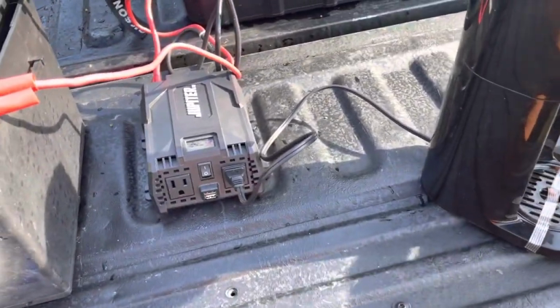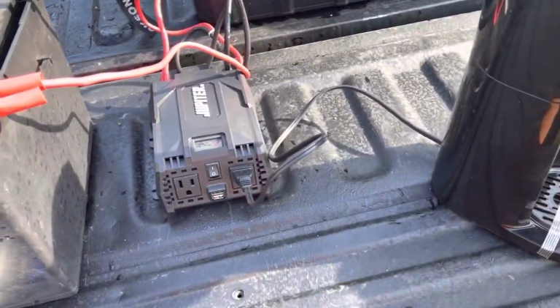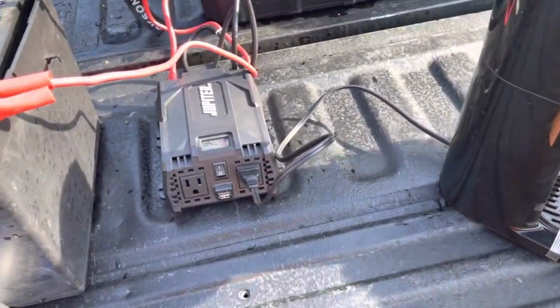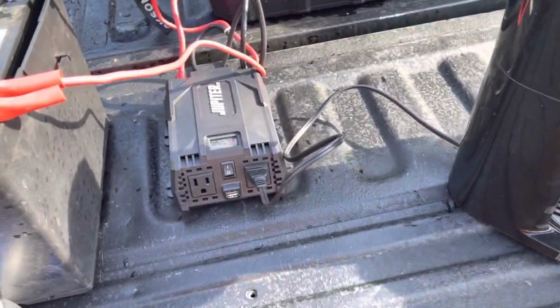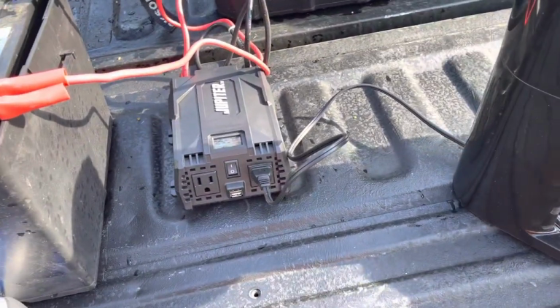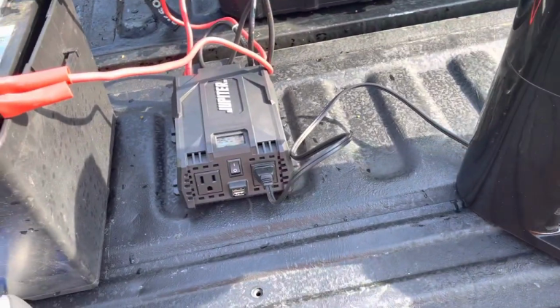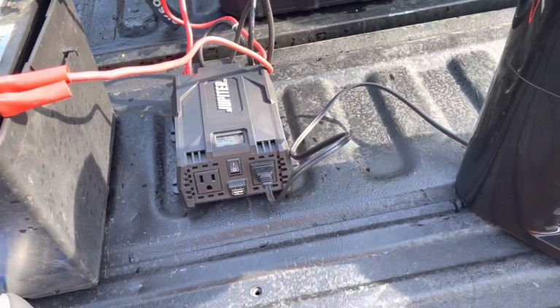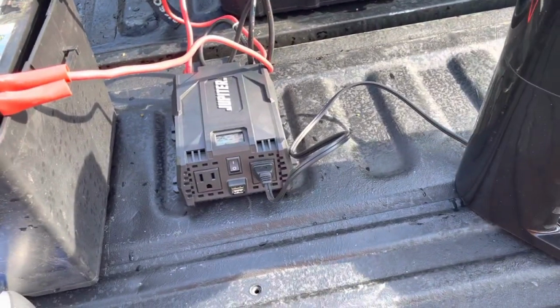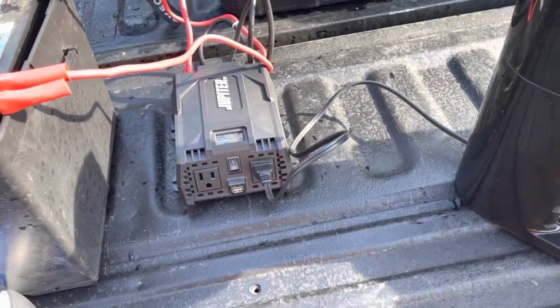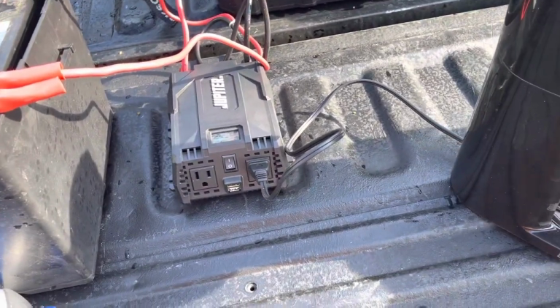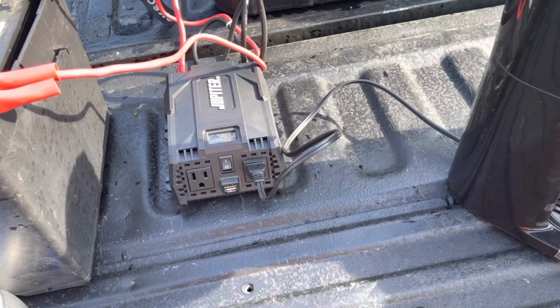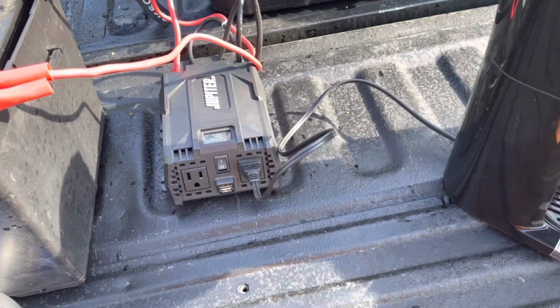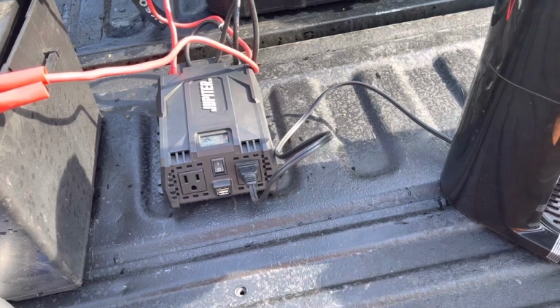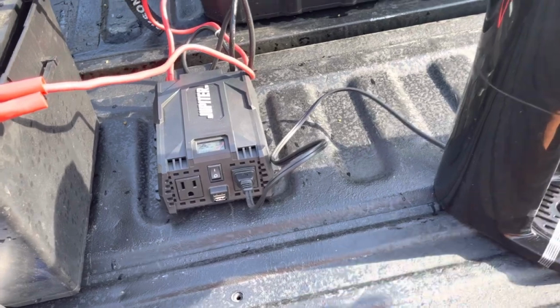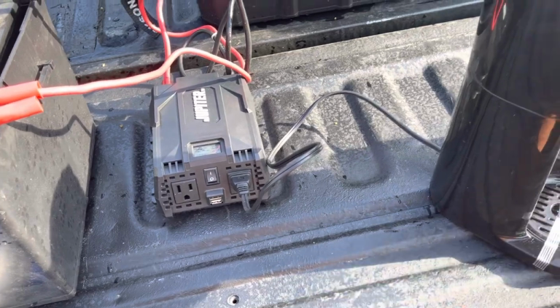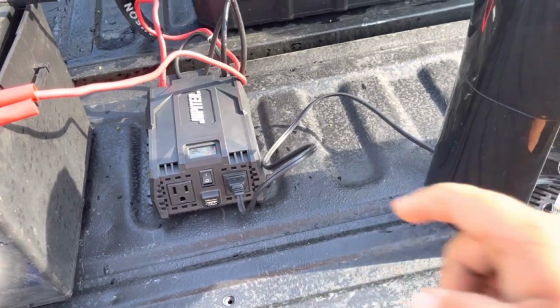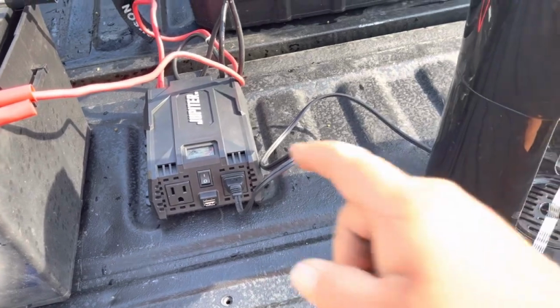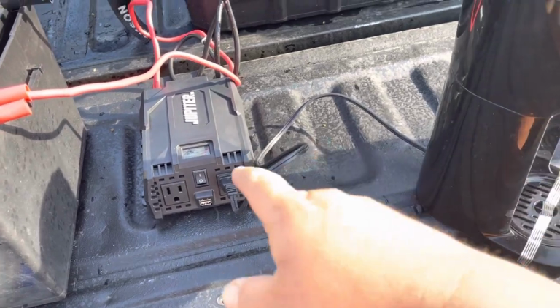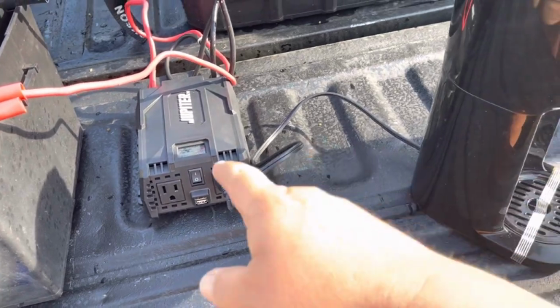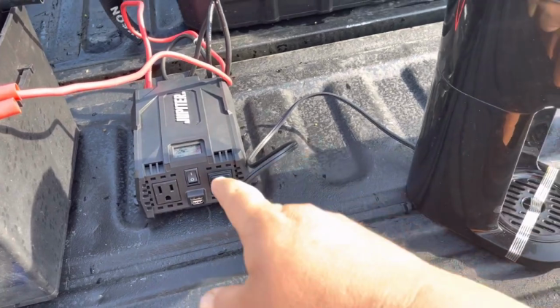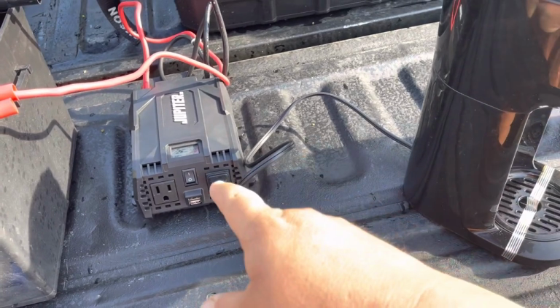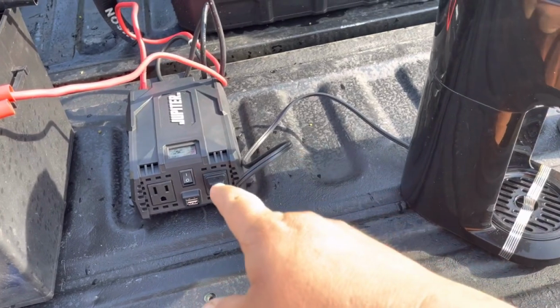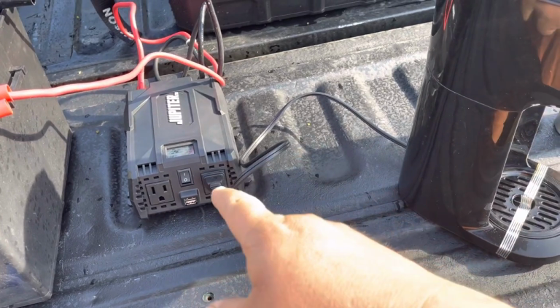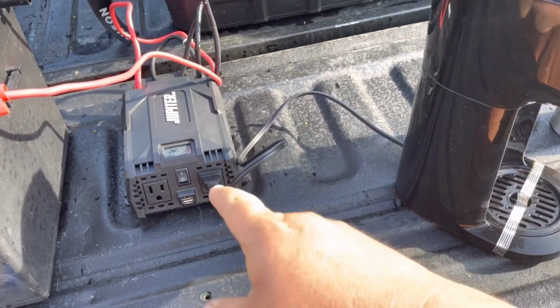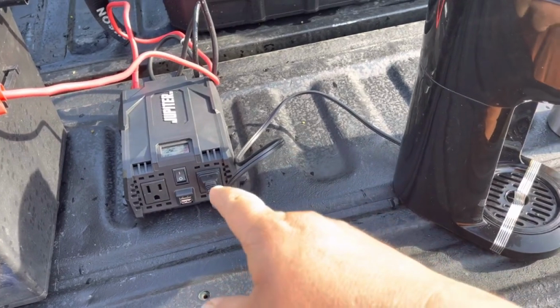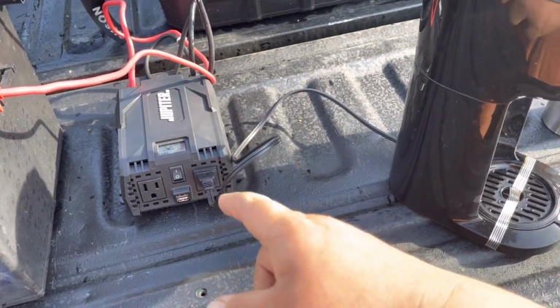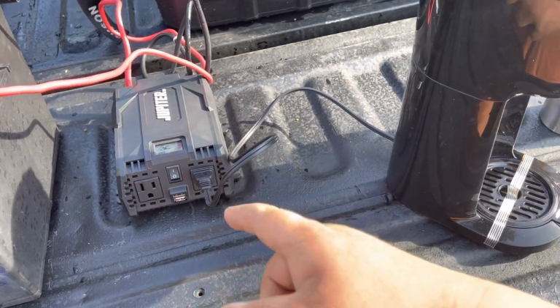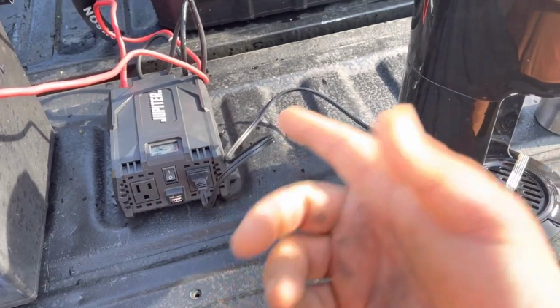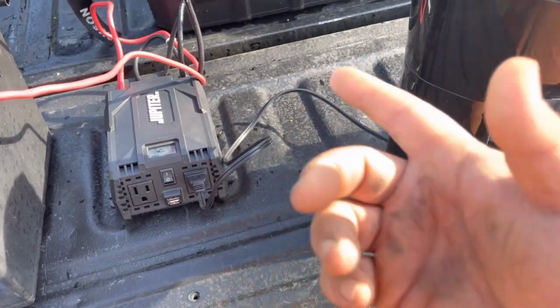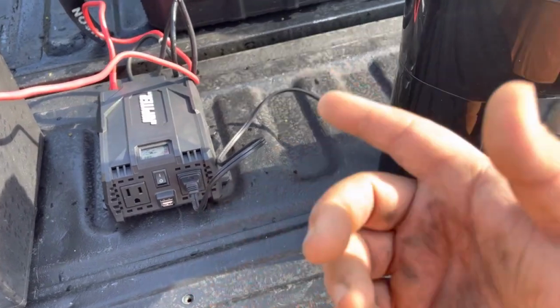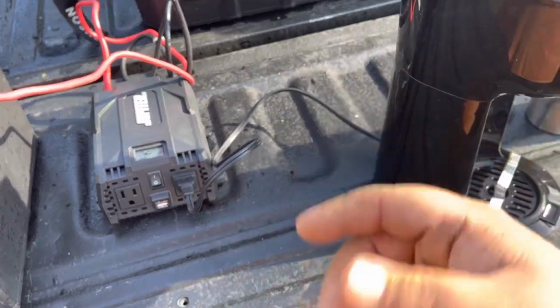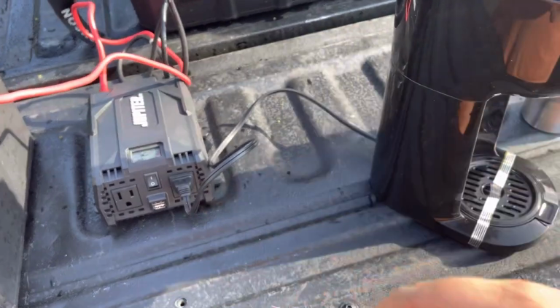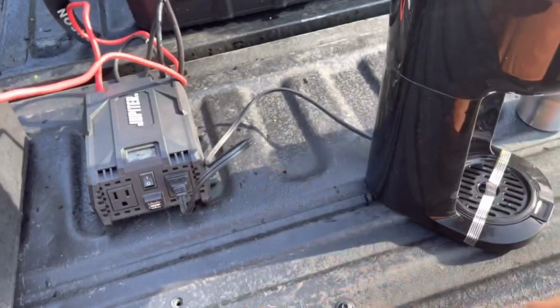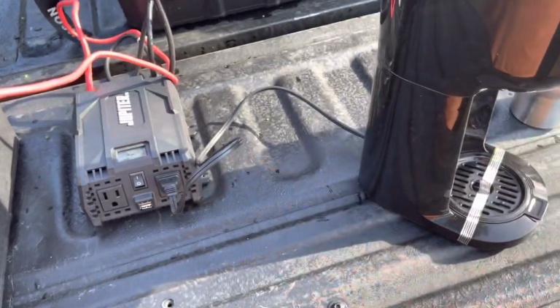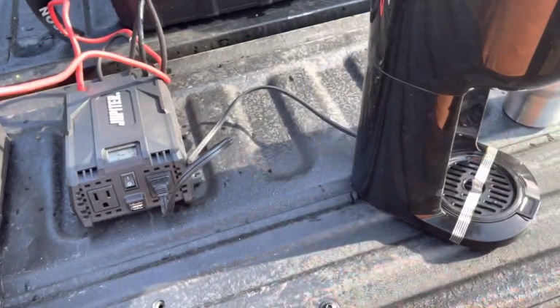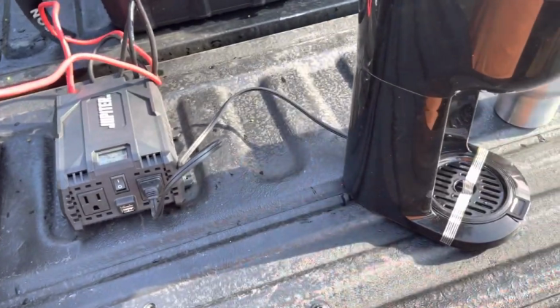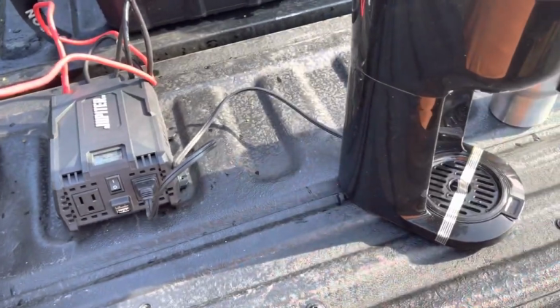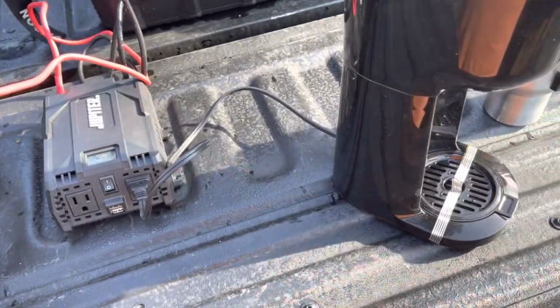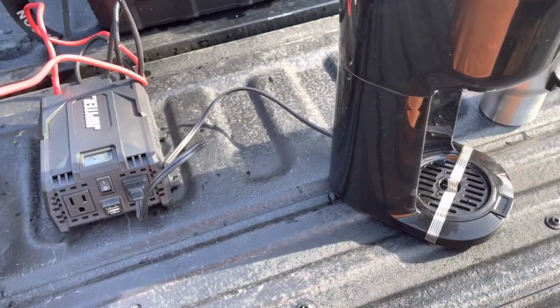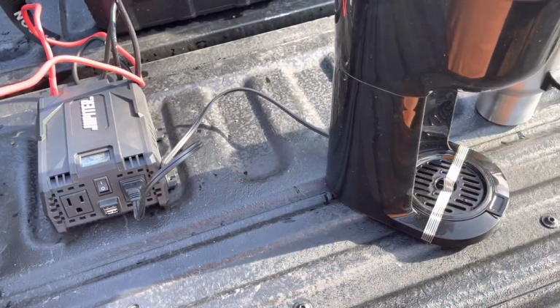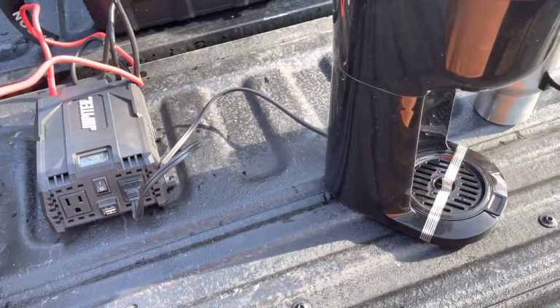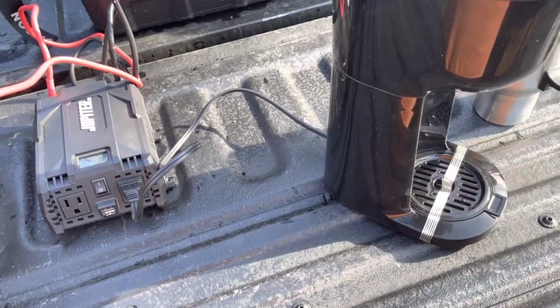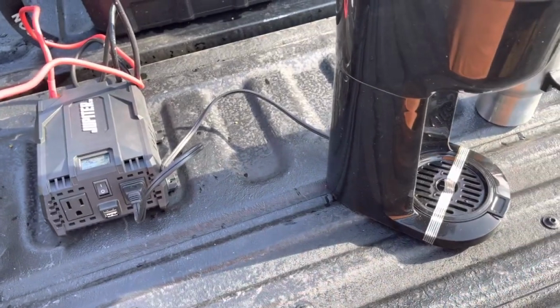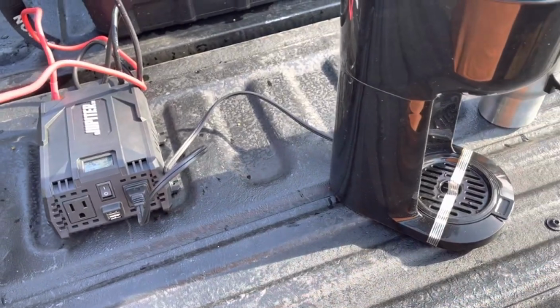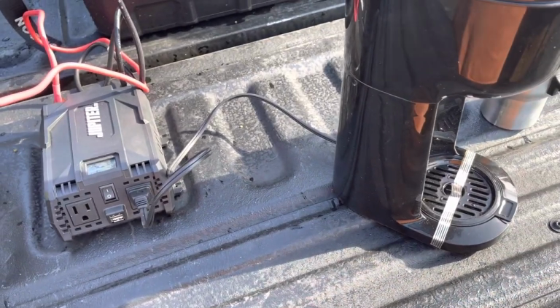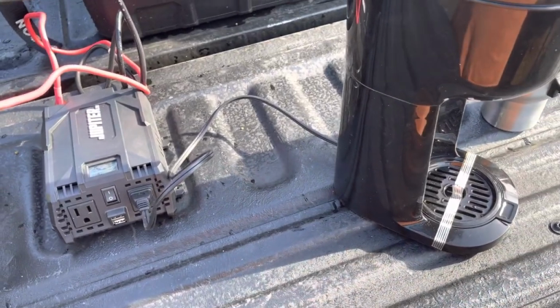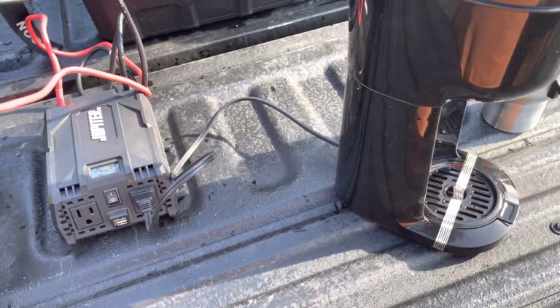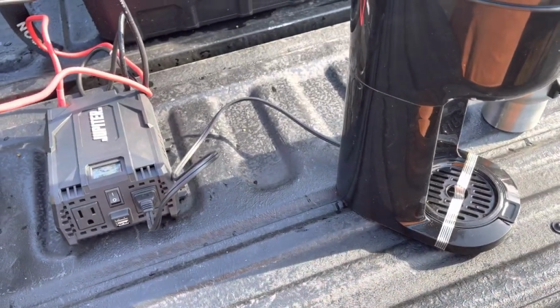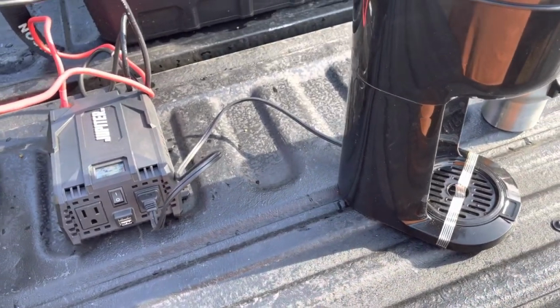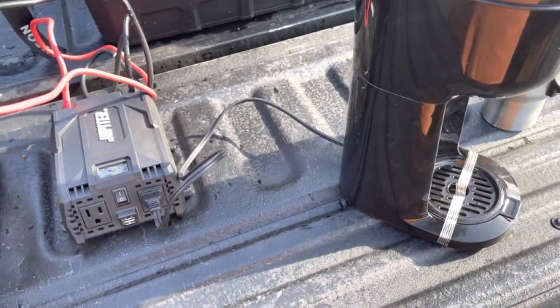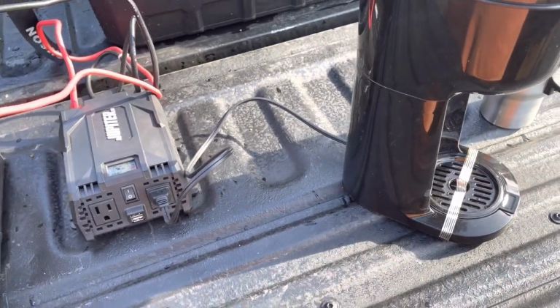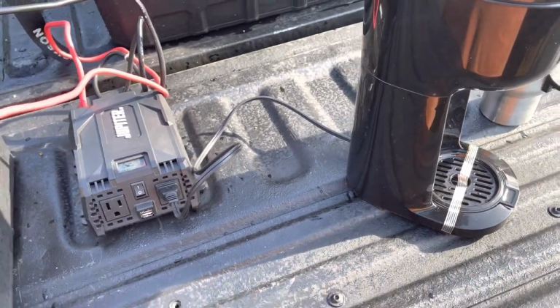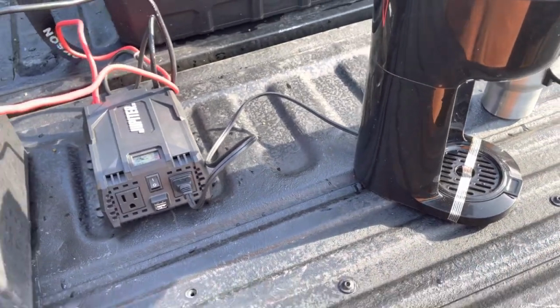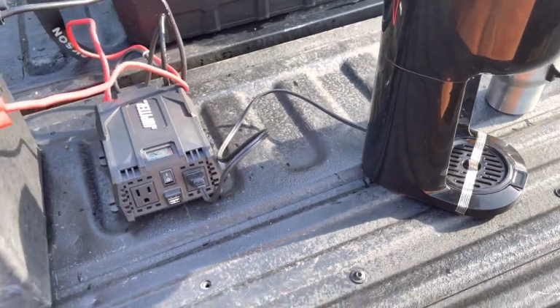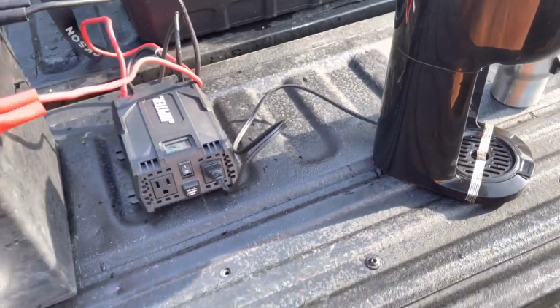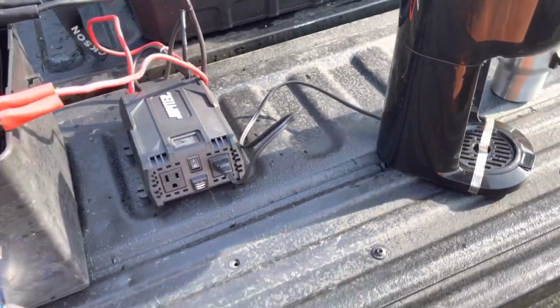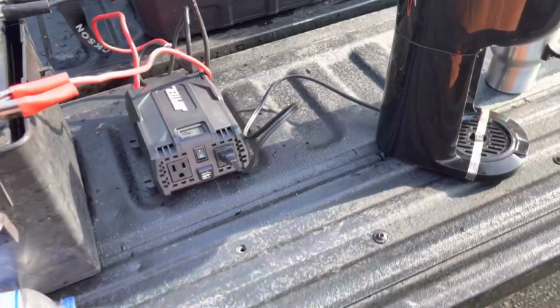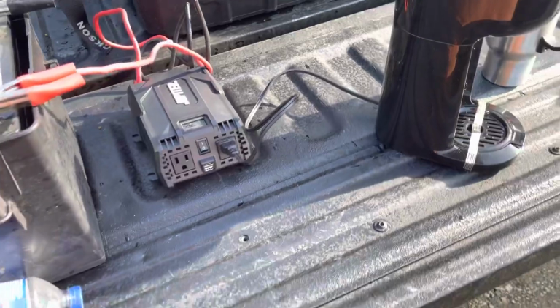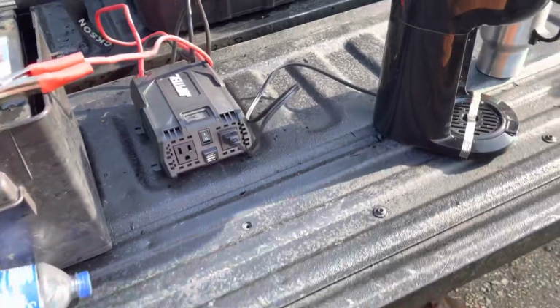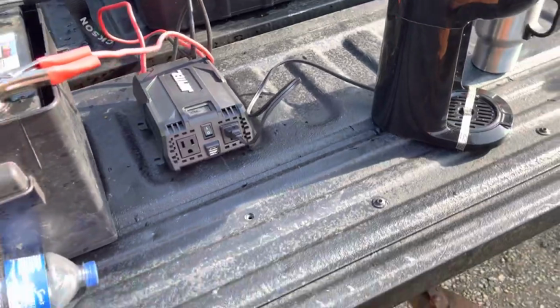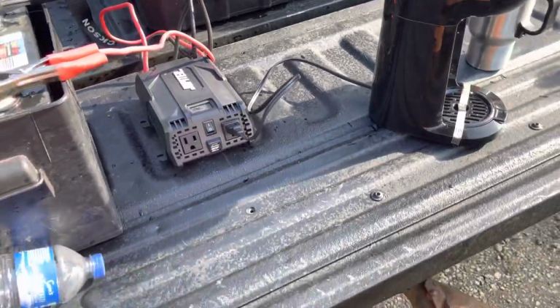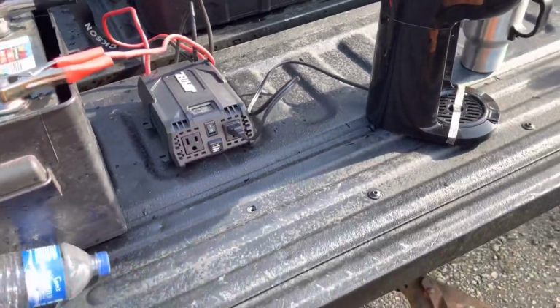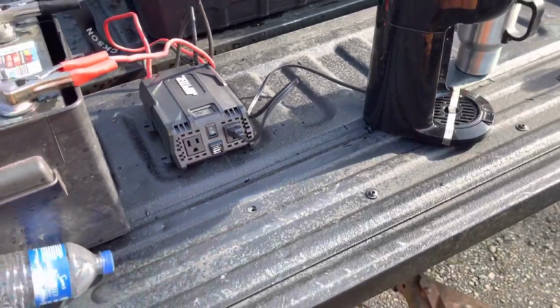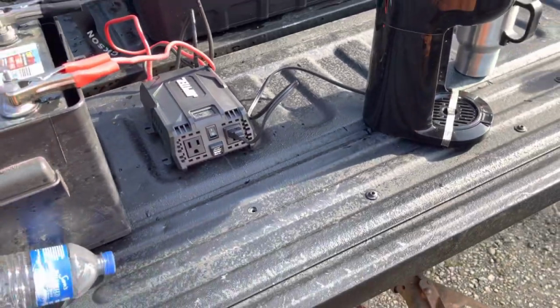I would probably go with a little bit bigger inverter, but the 750 will do it.